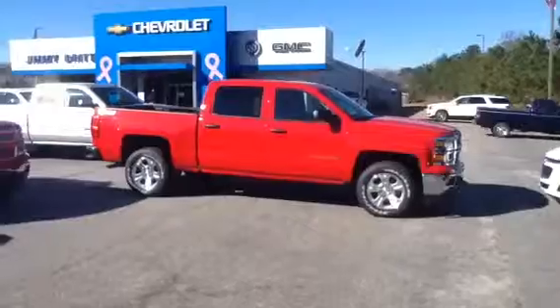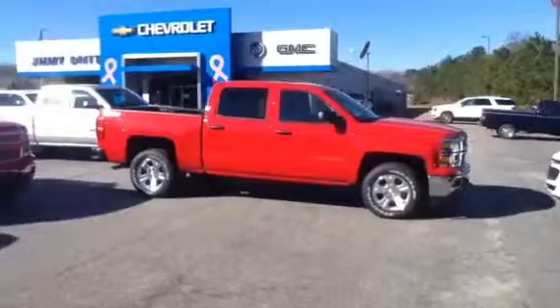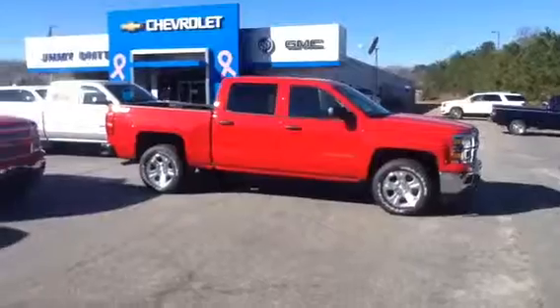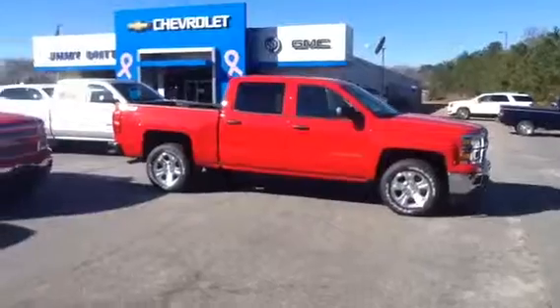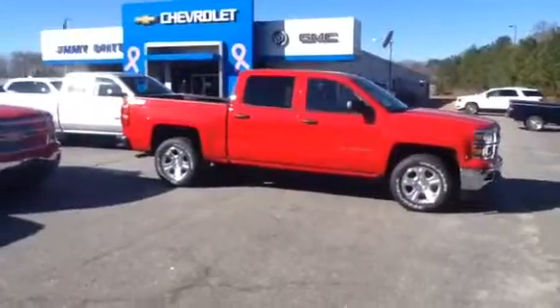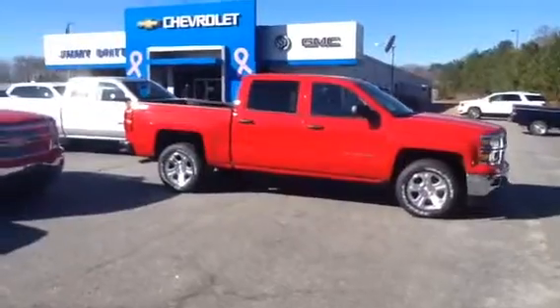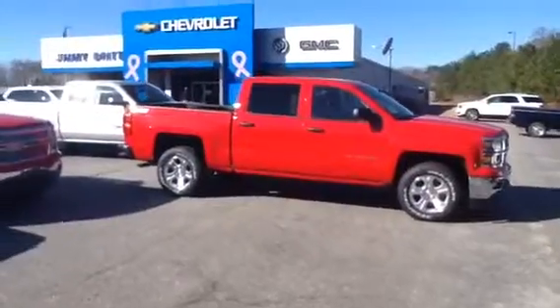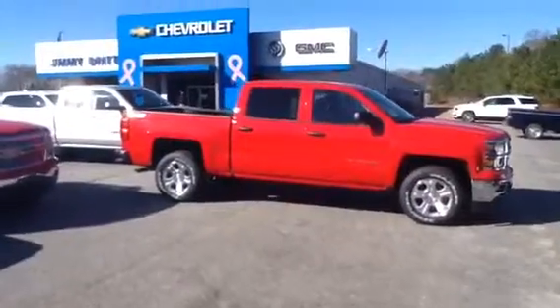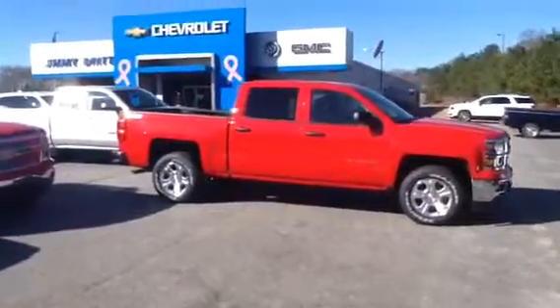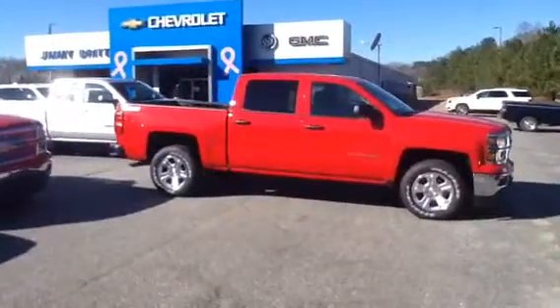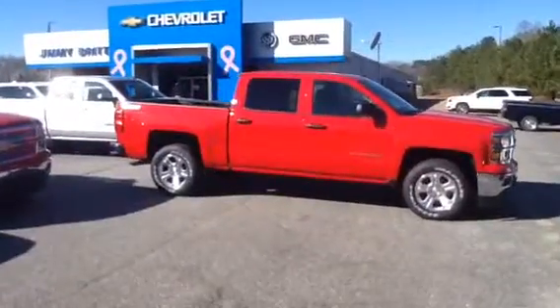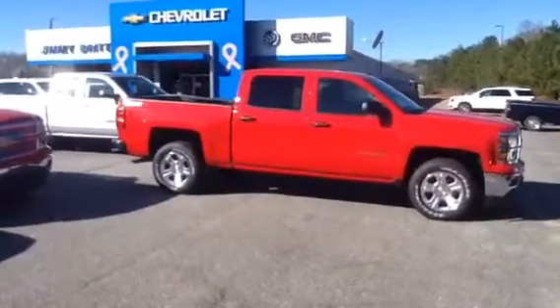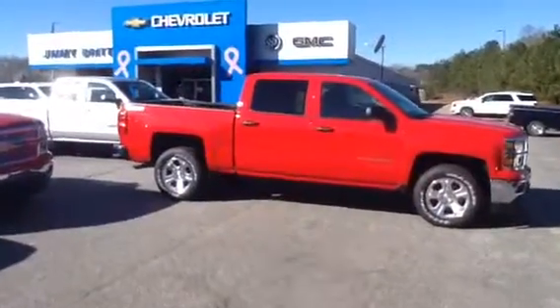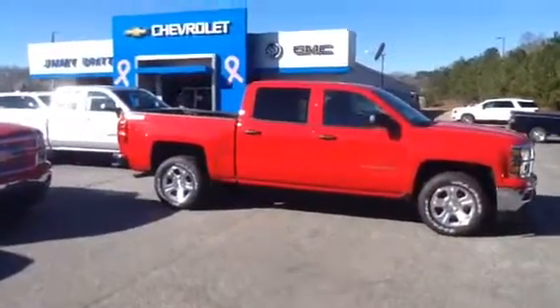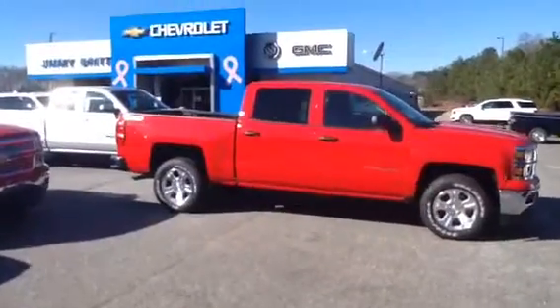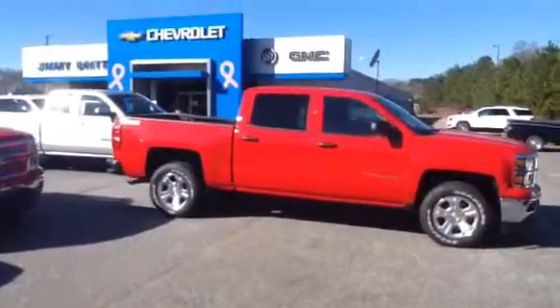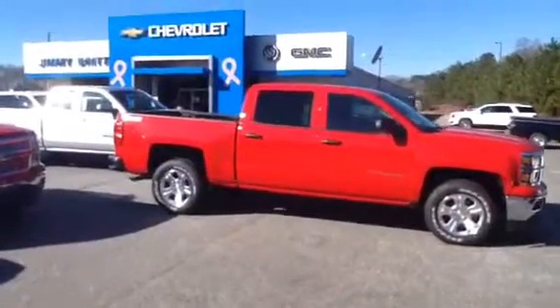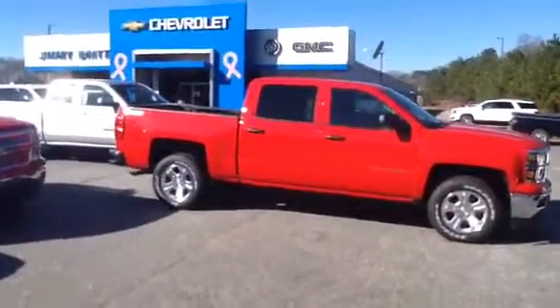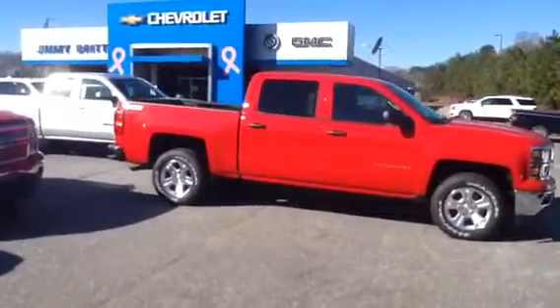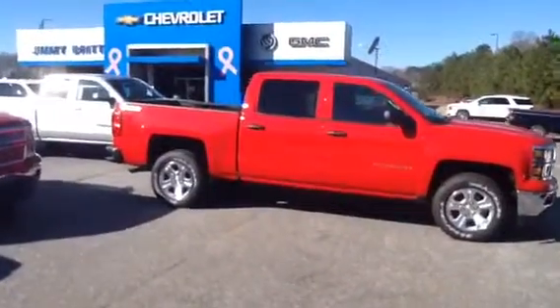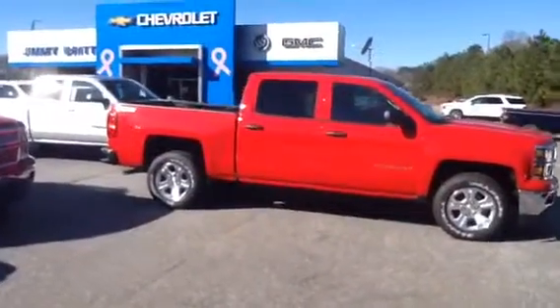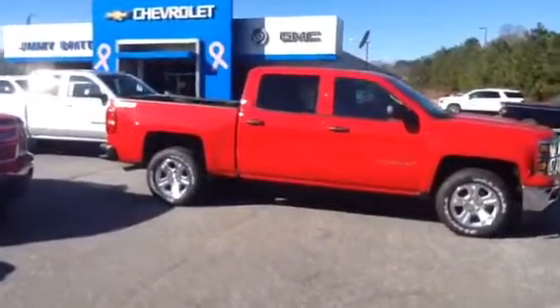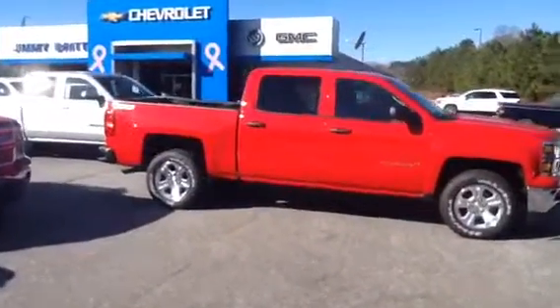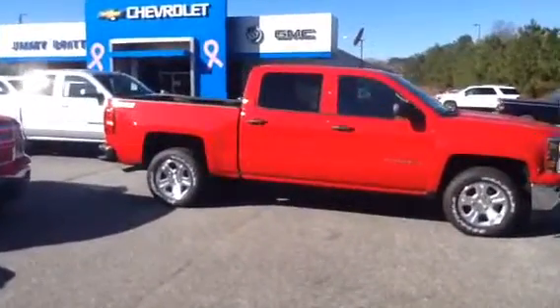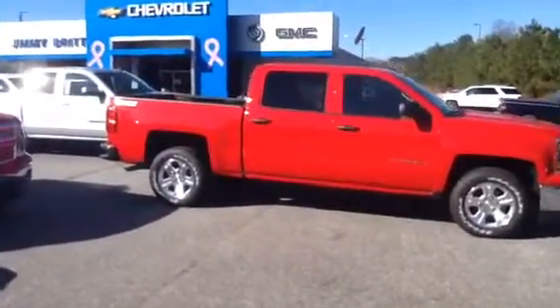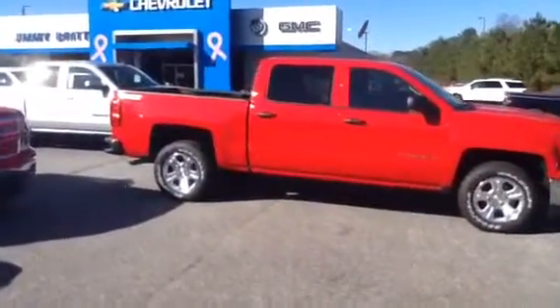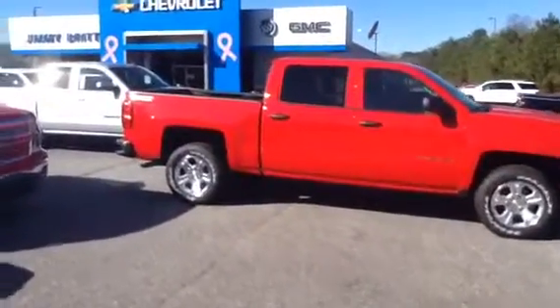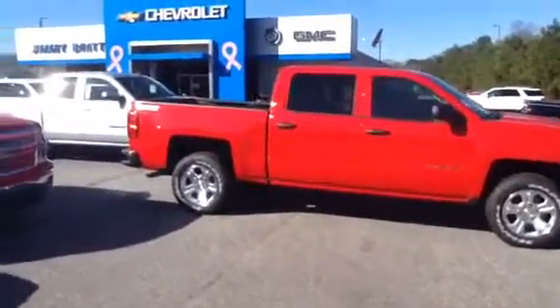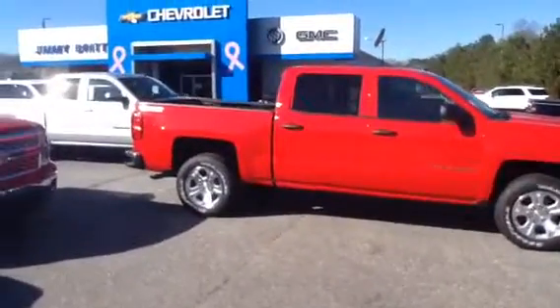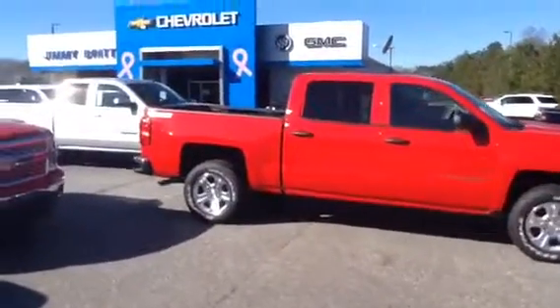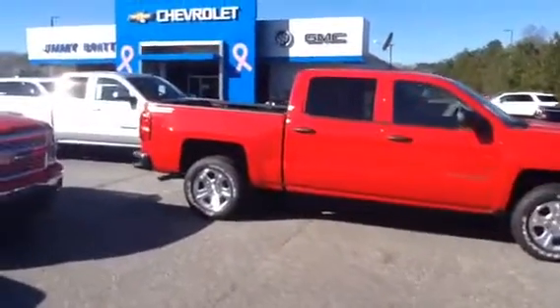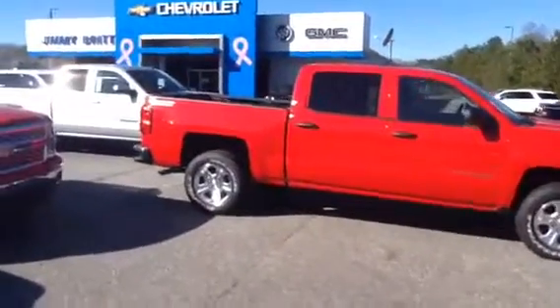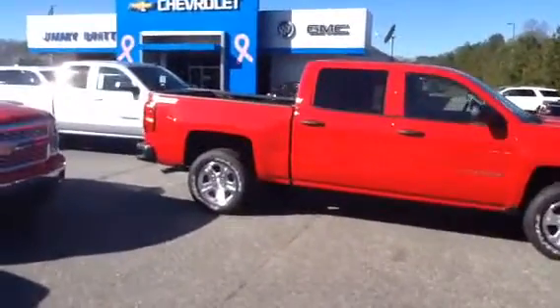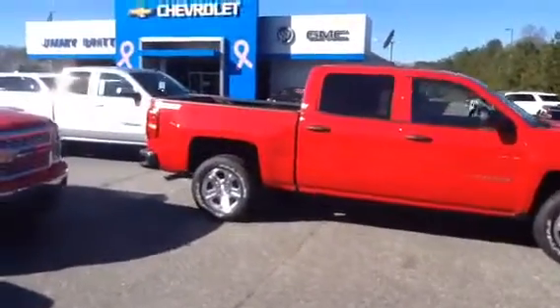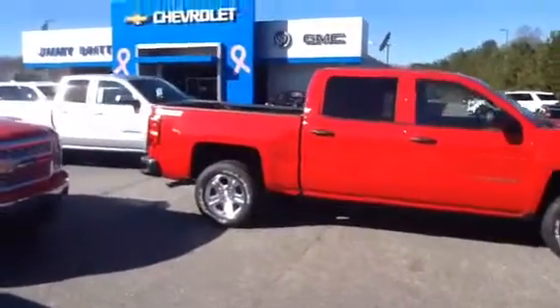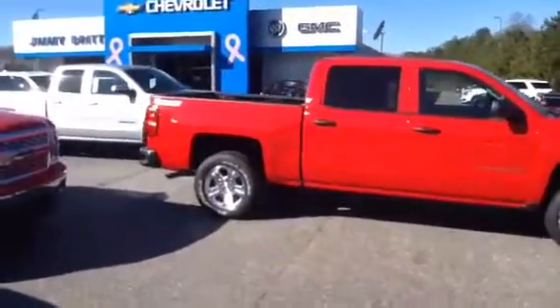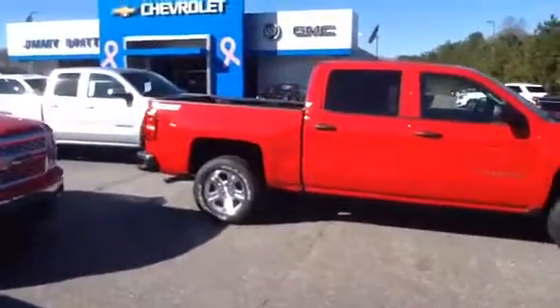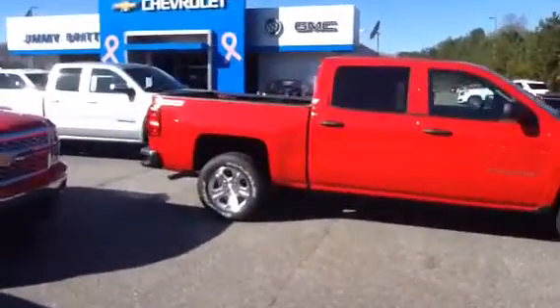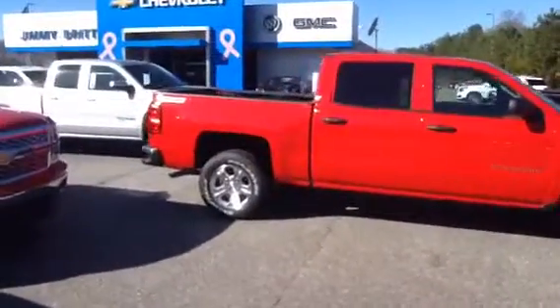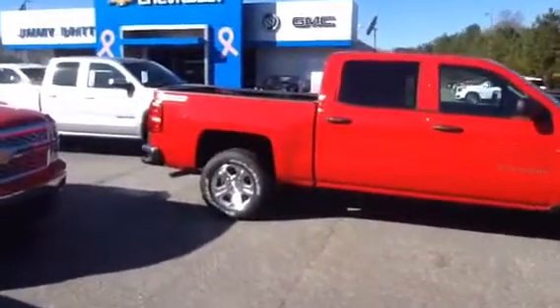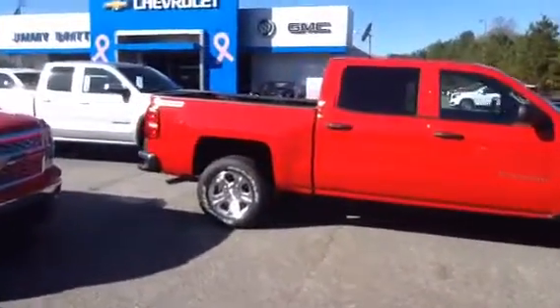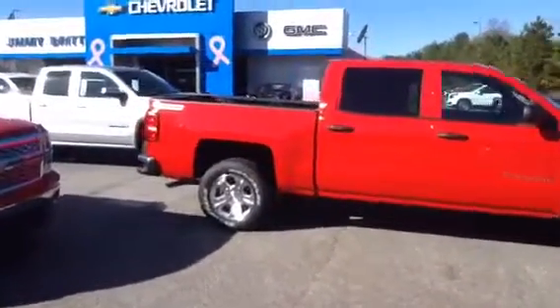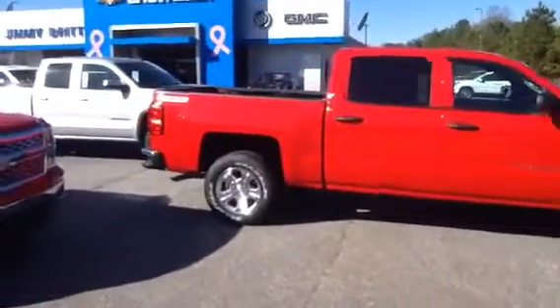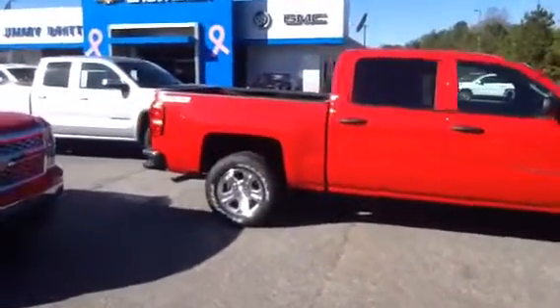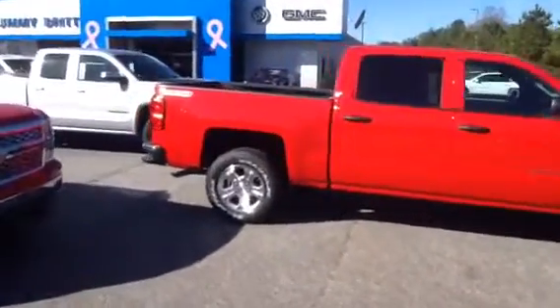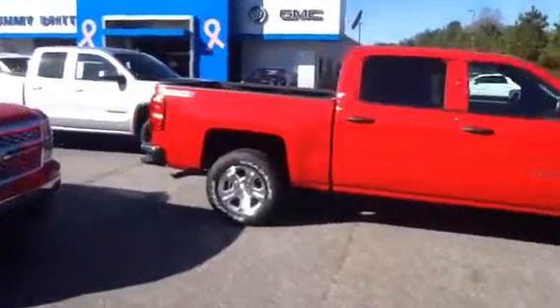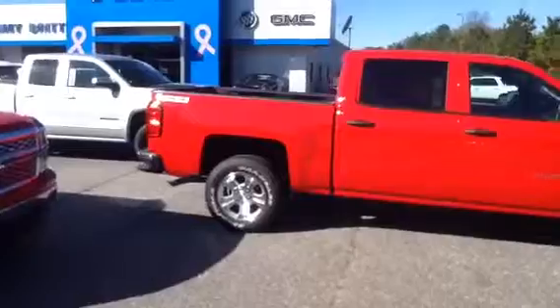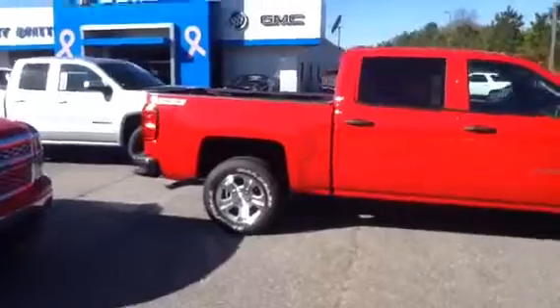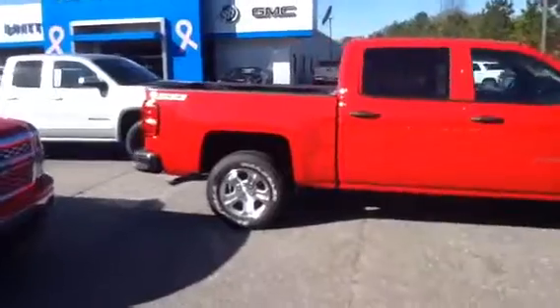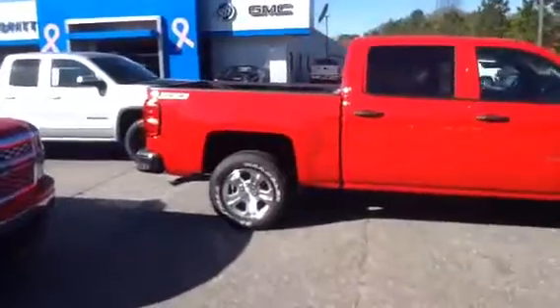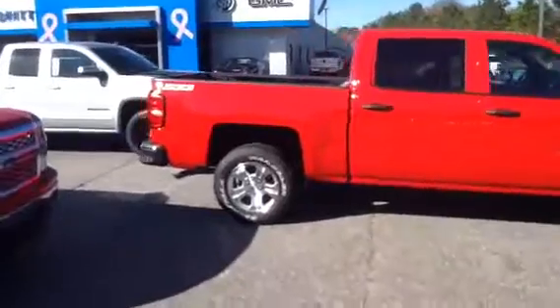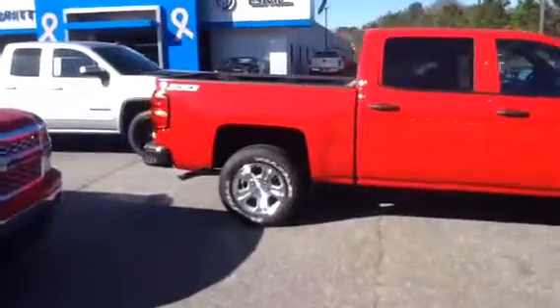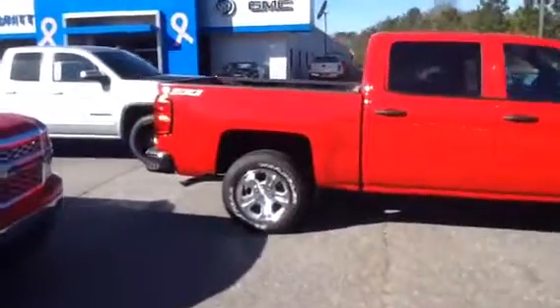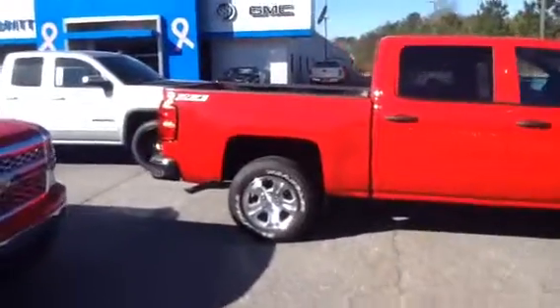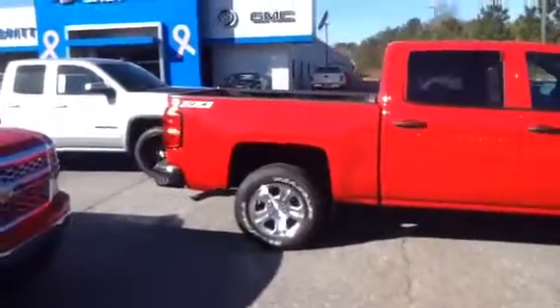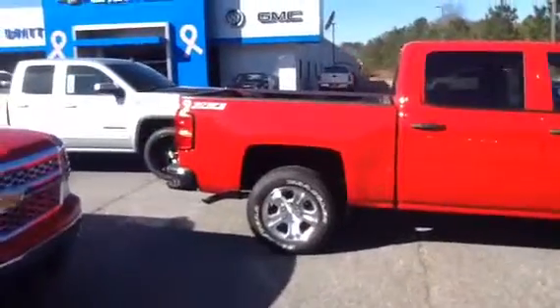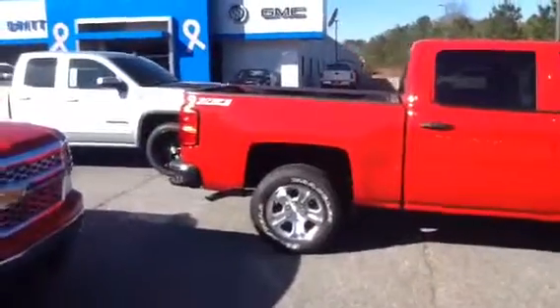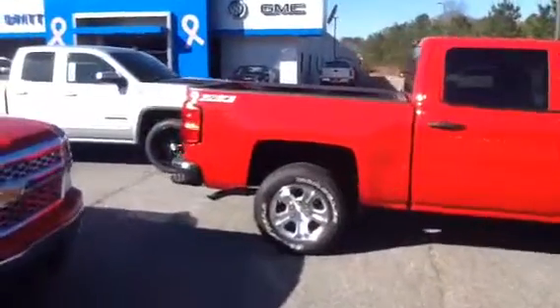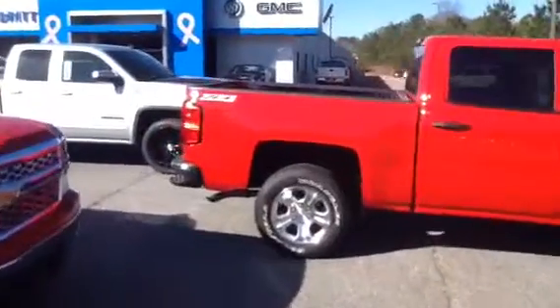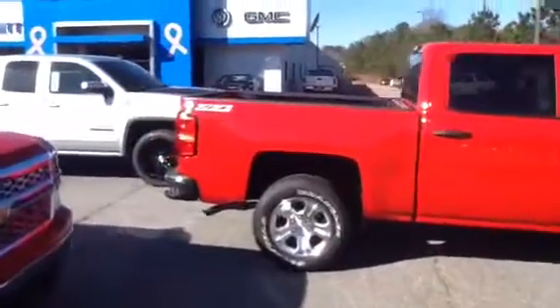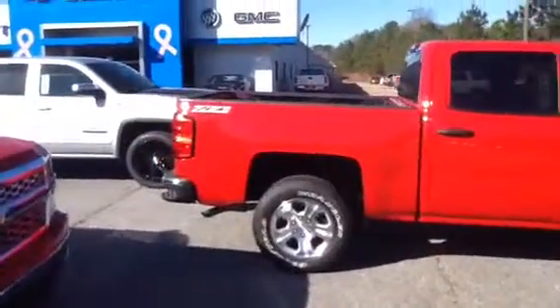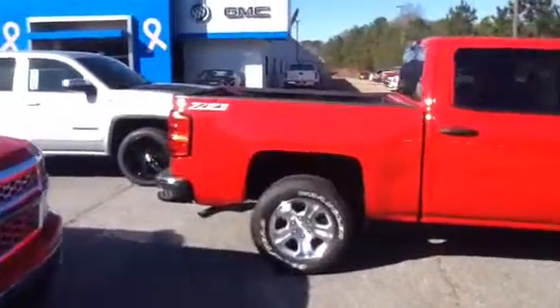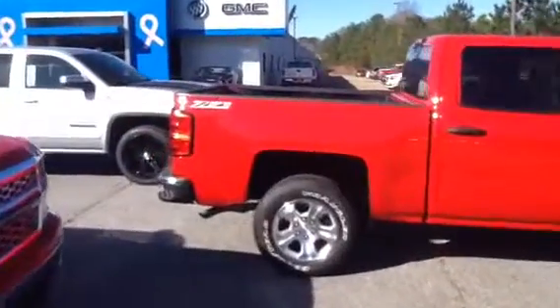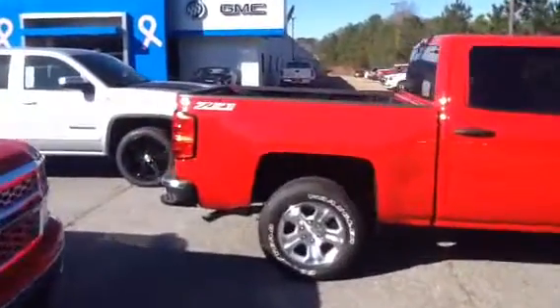Hey Jose, this is Brandon Welch with Jimmy Britt Chevrolet. Spoke with you yesterday through text. Just wanted to send you a video of one of the trucks that I was telling you about.